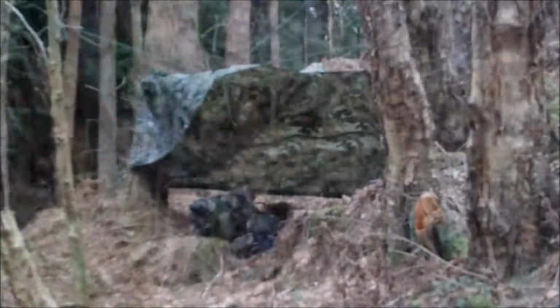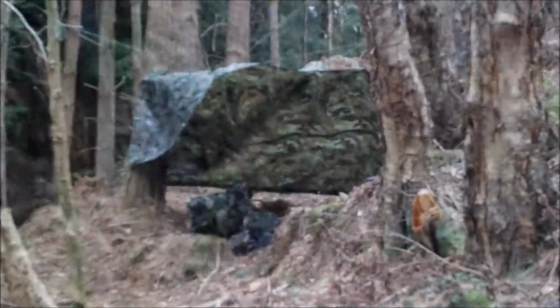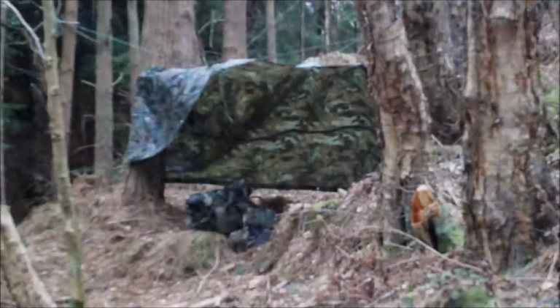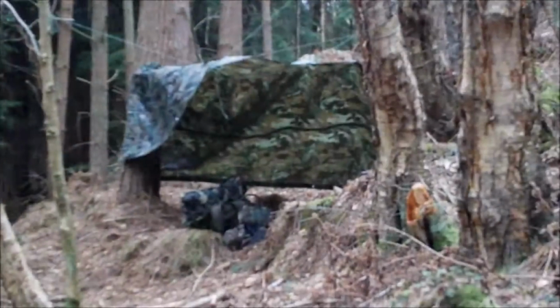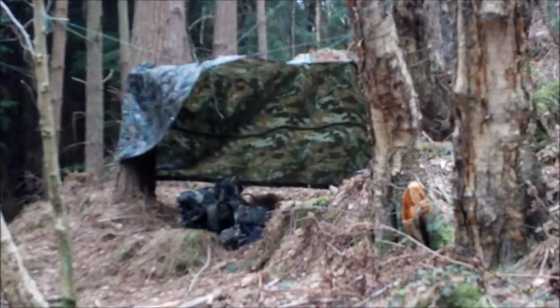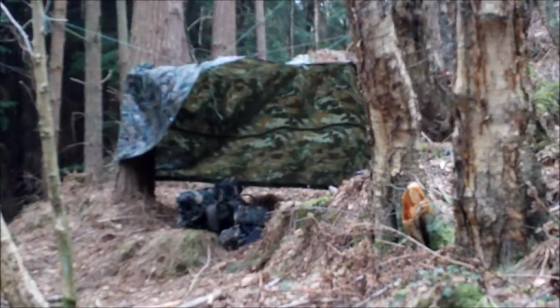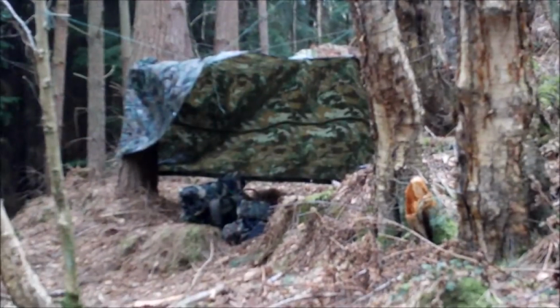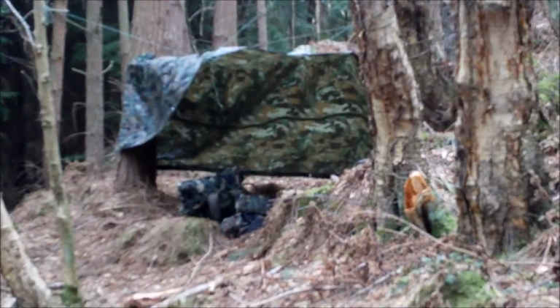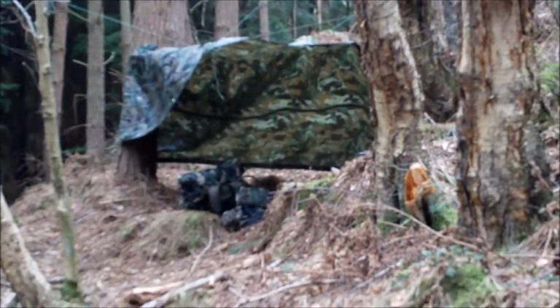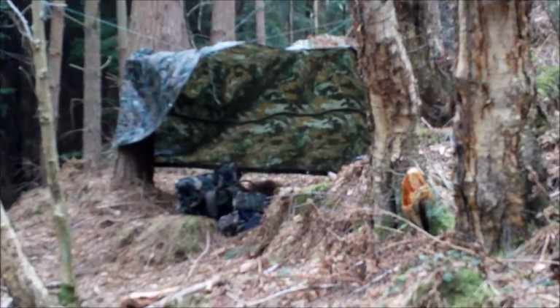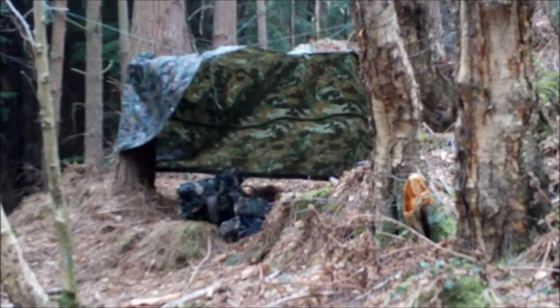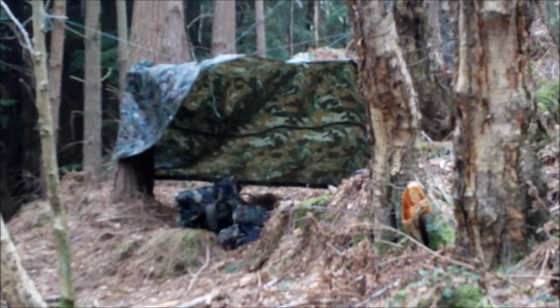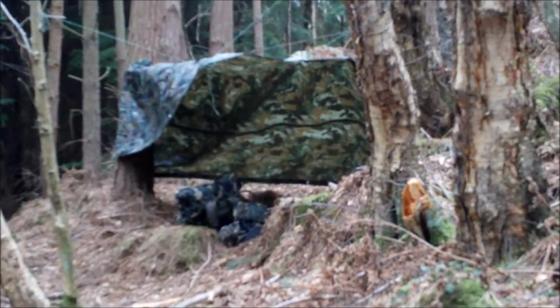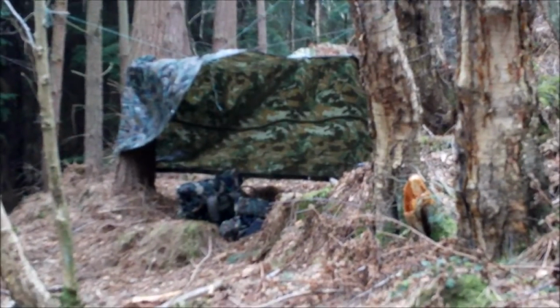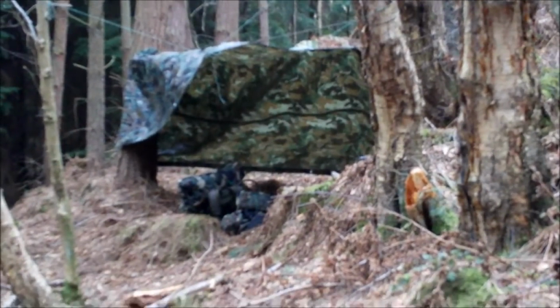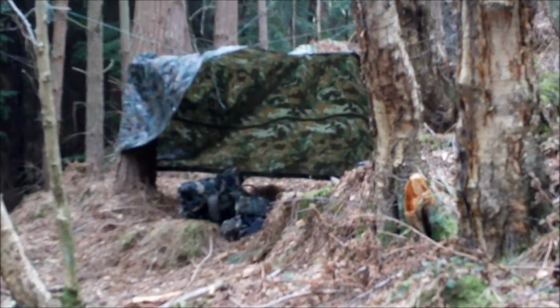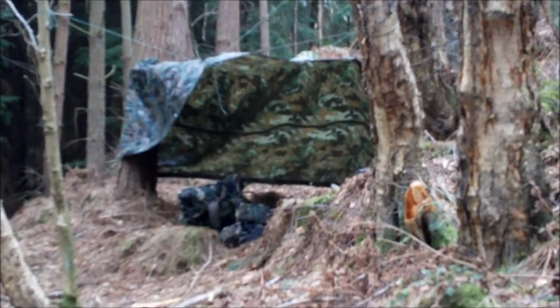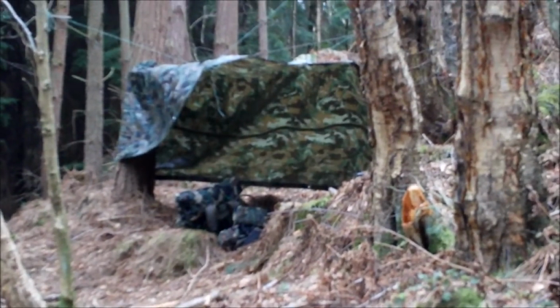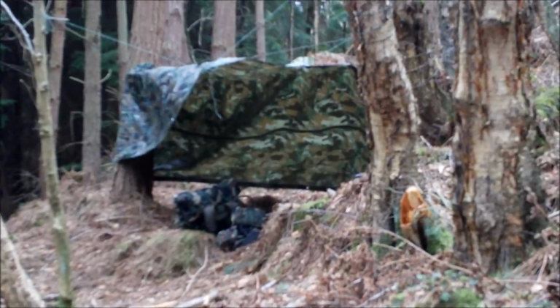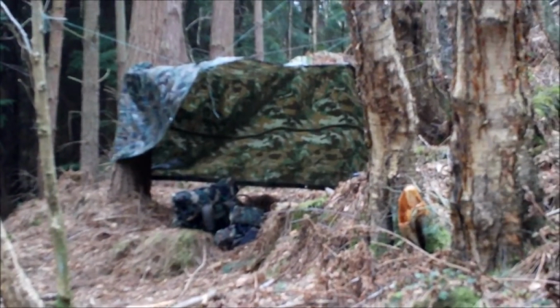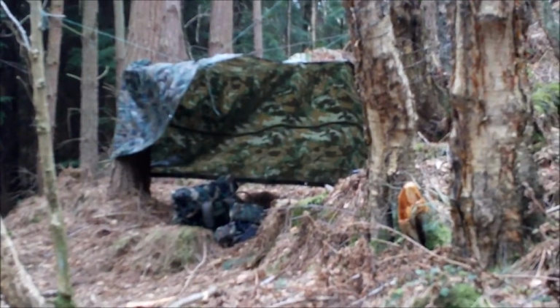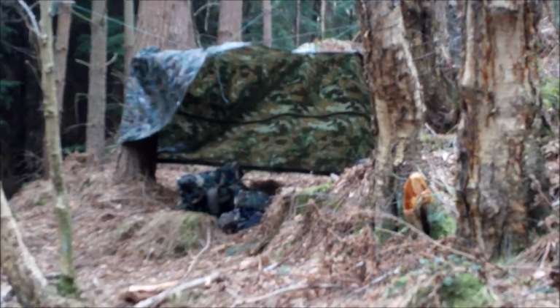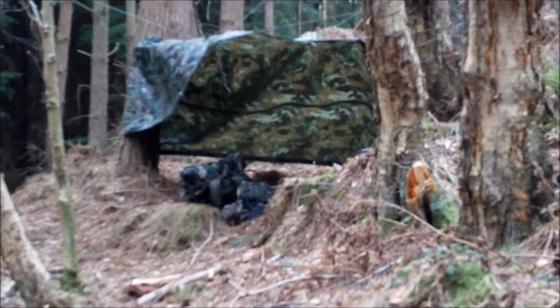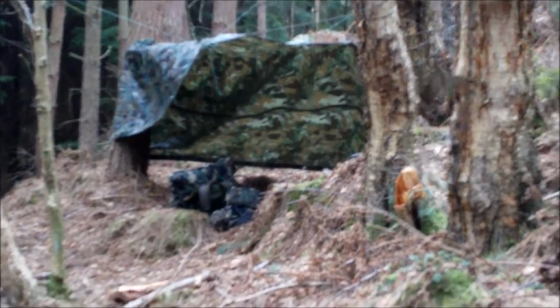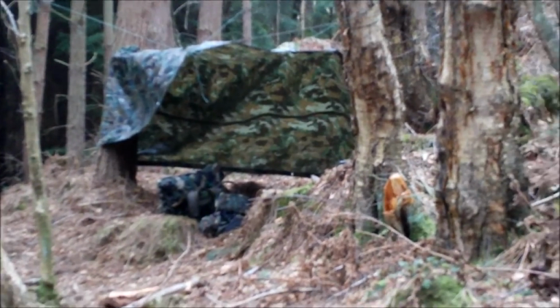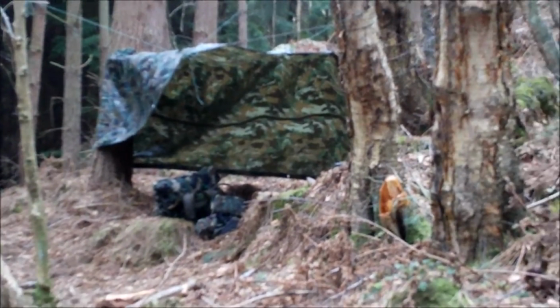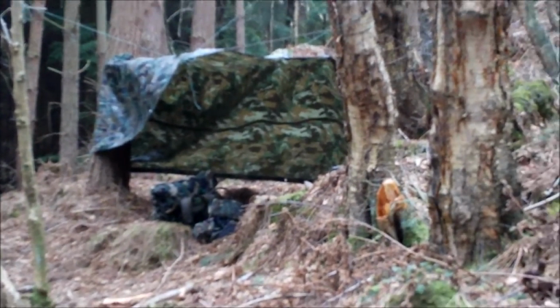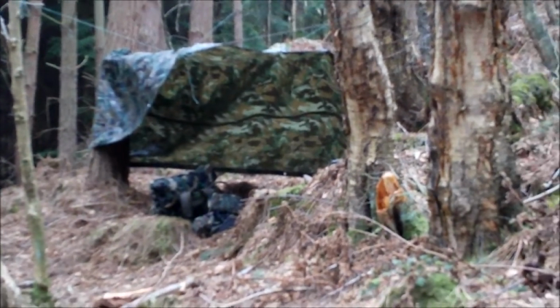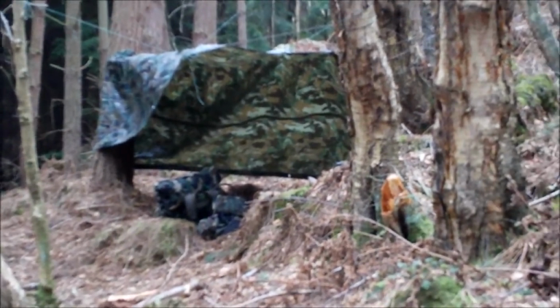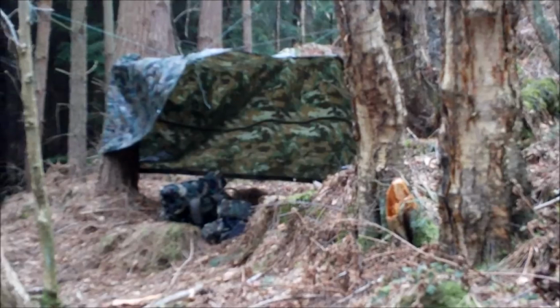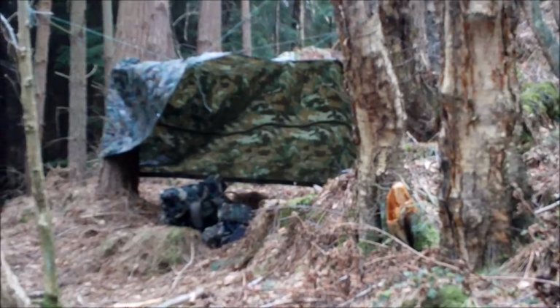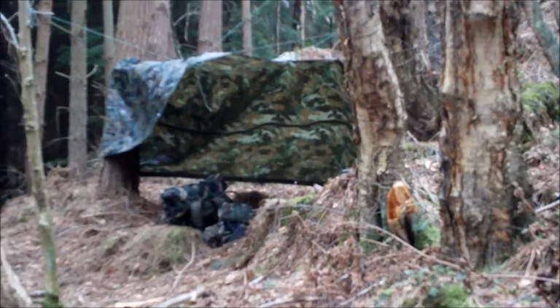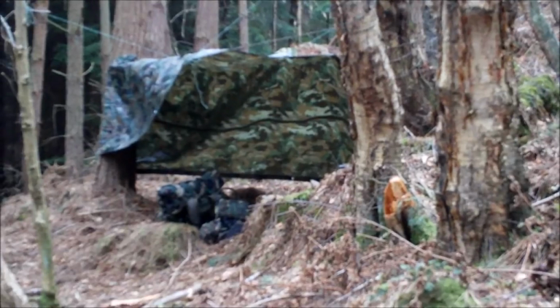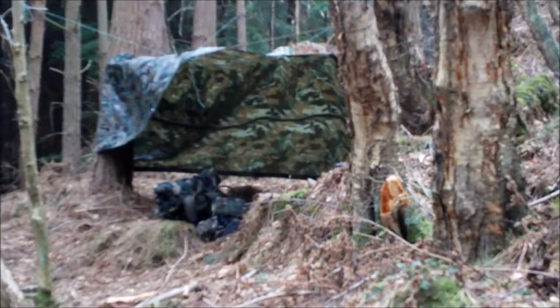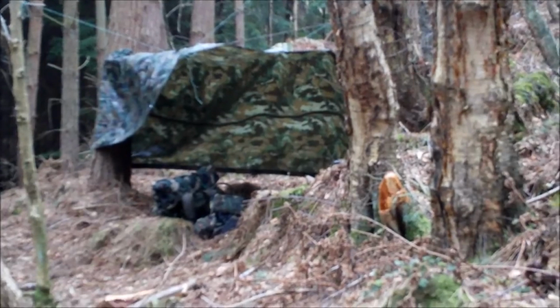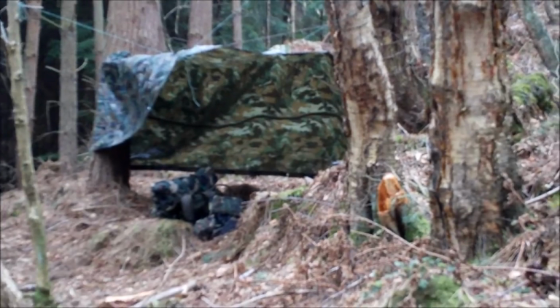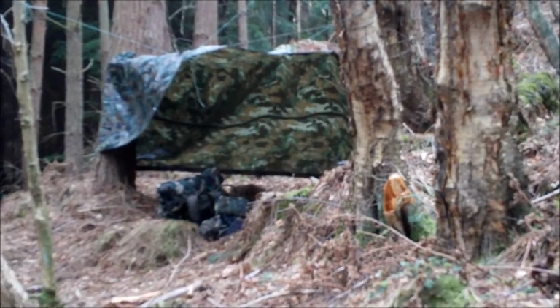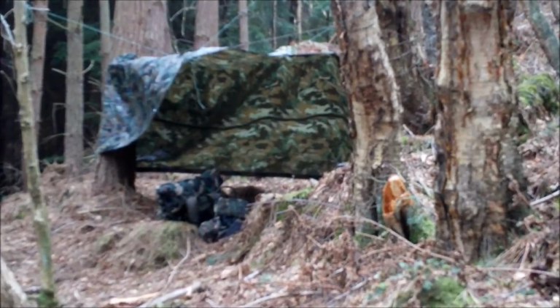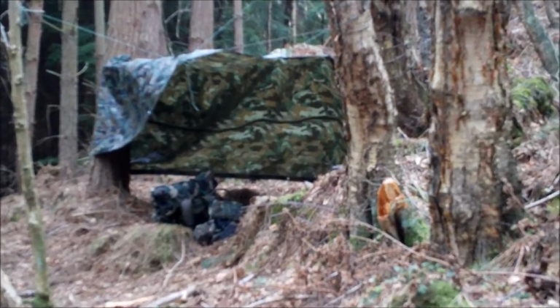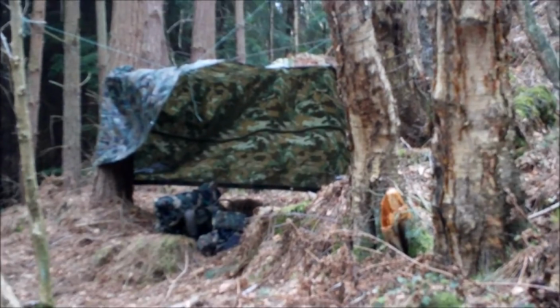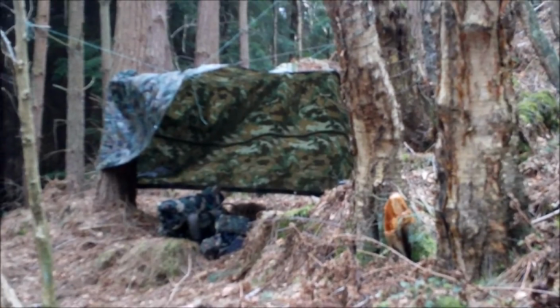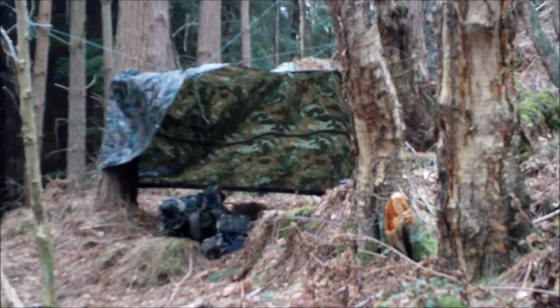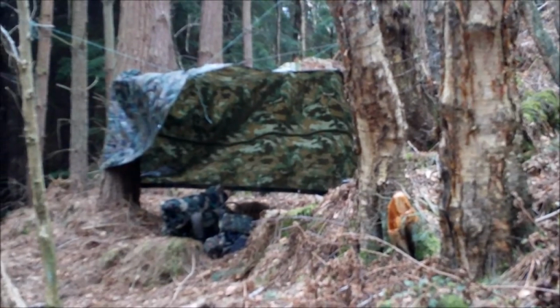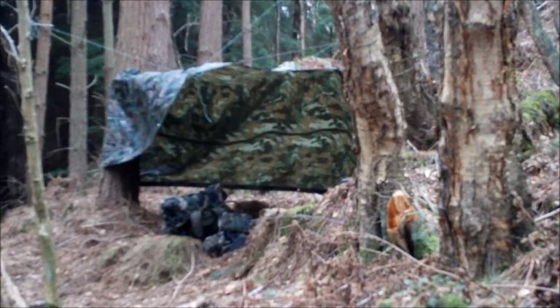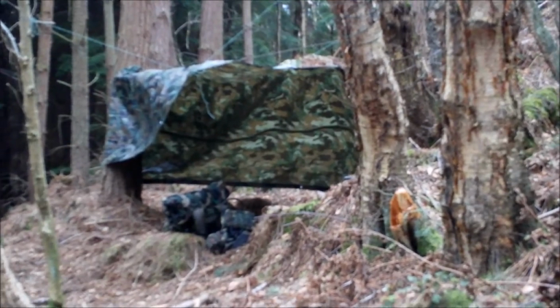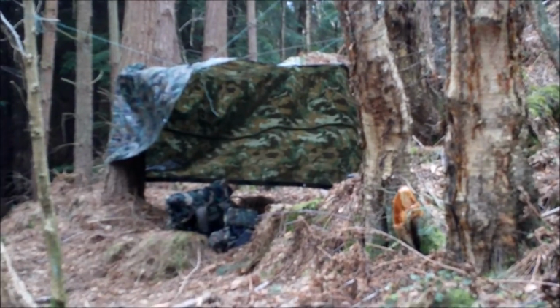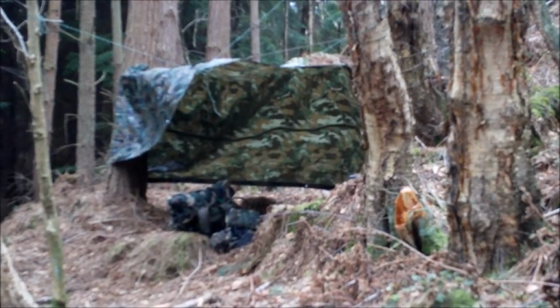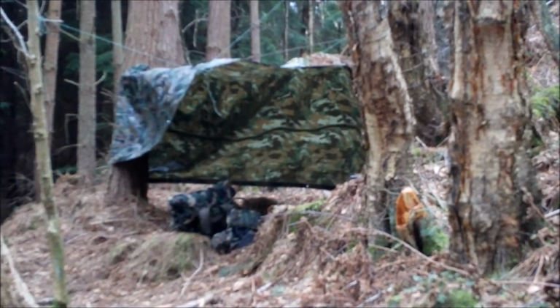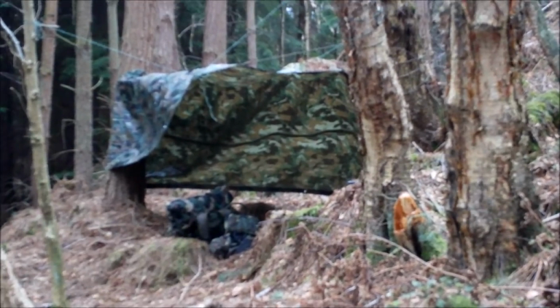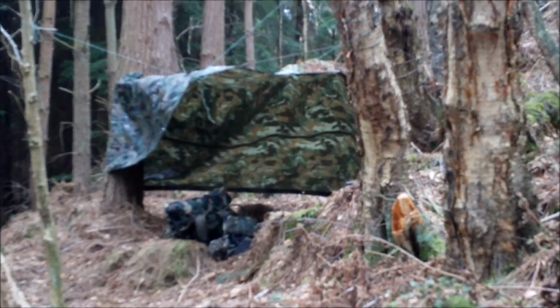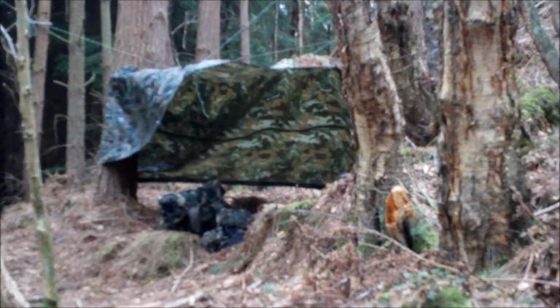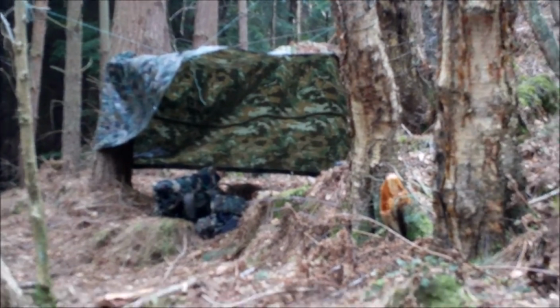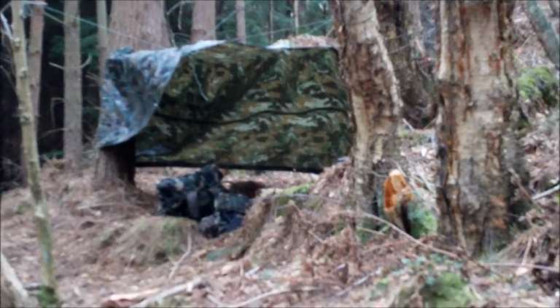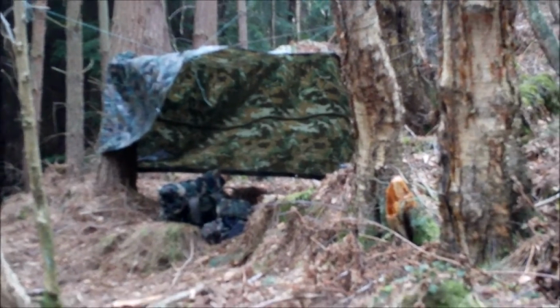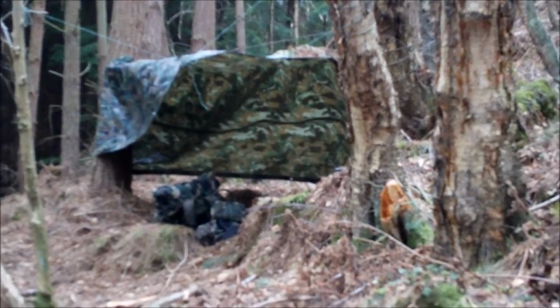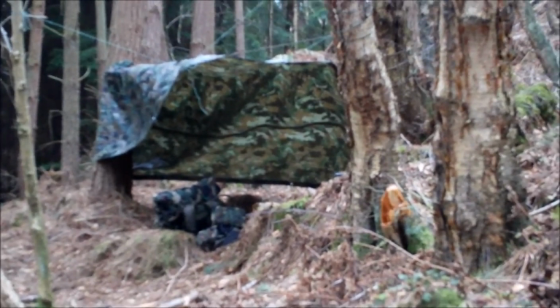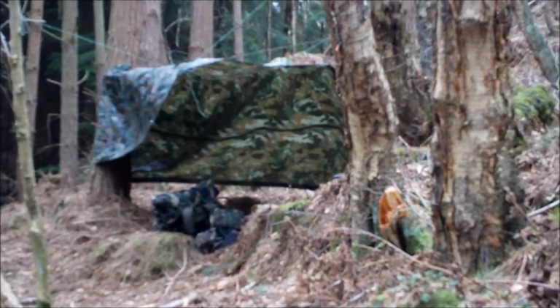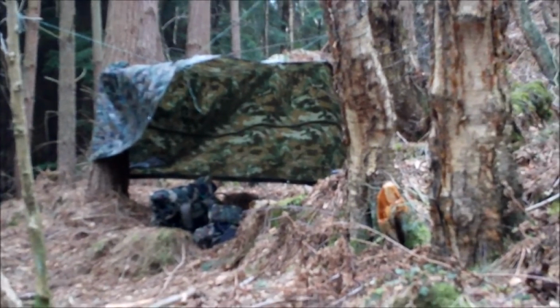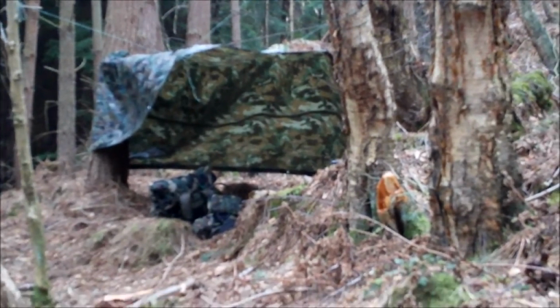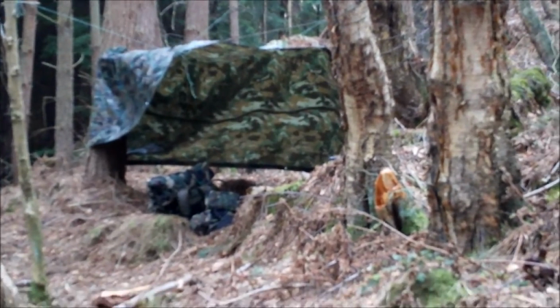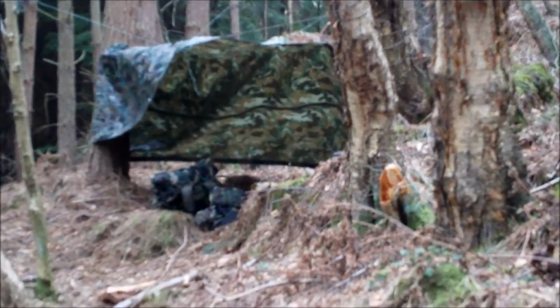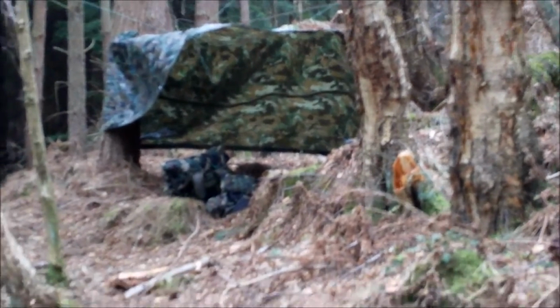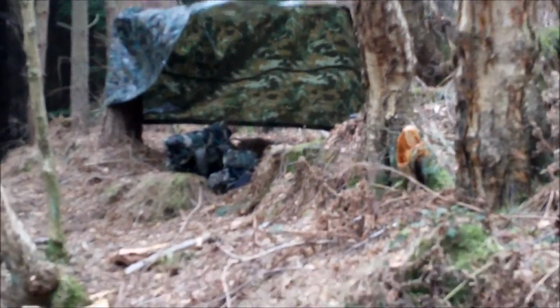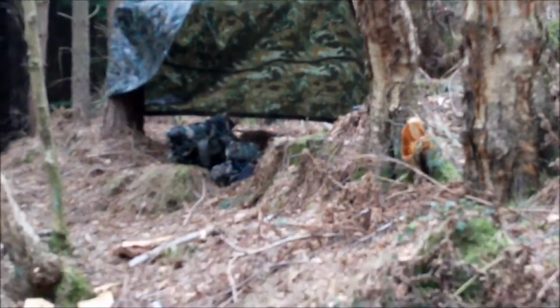There's my tarp set up. I'm using my never-before-seen three trees method.